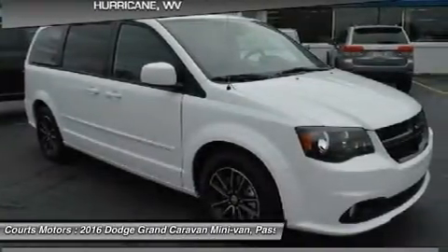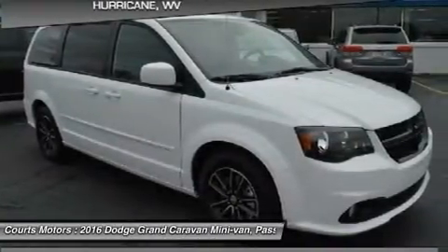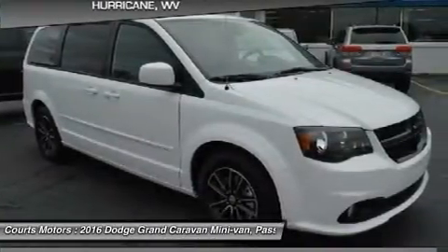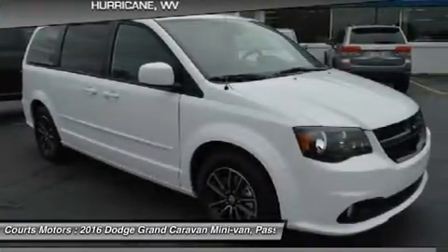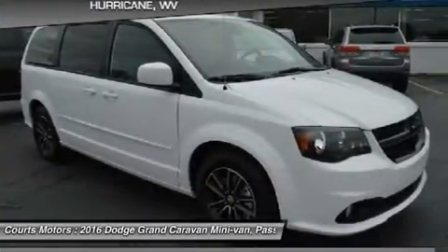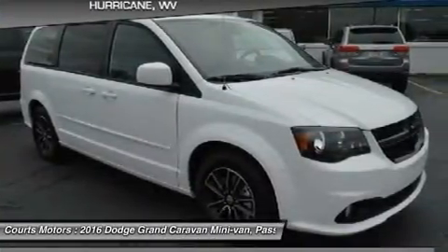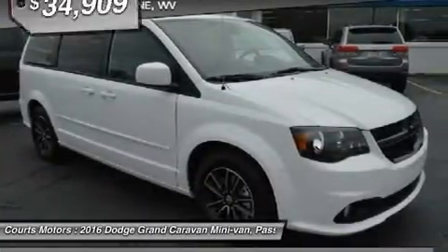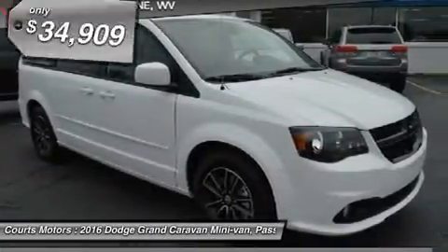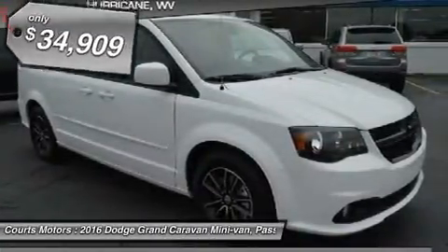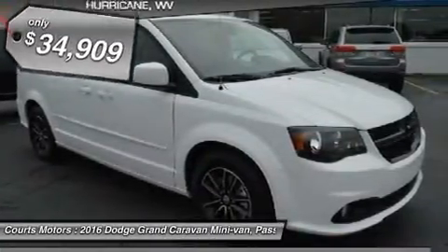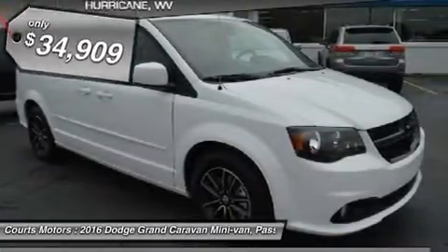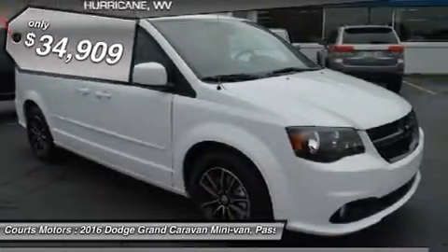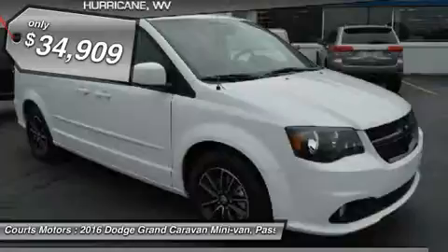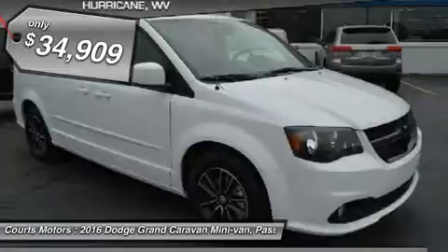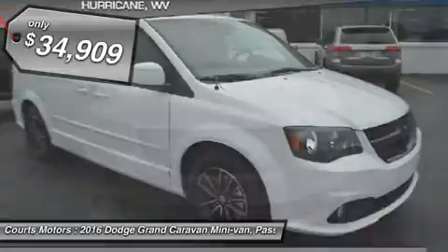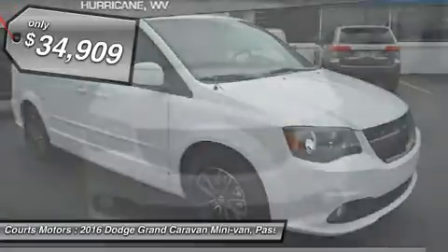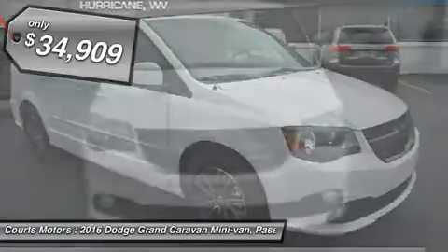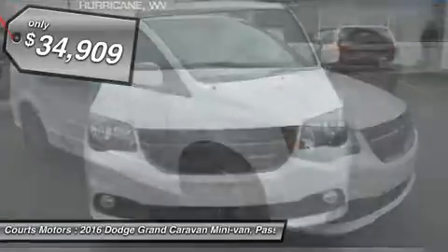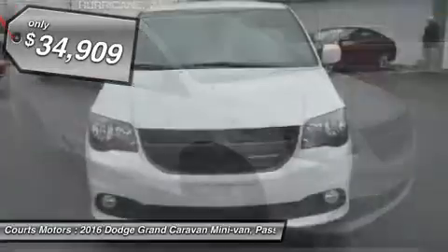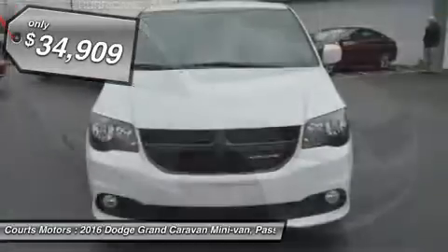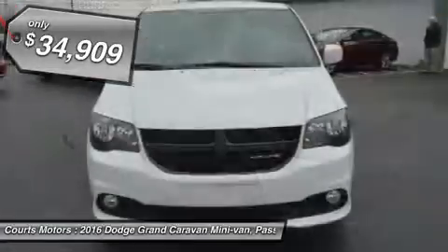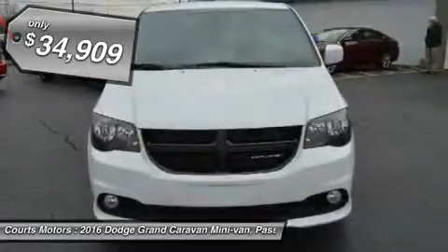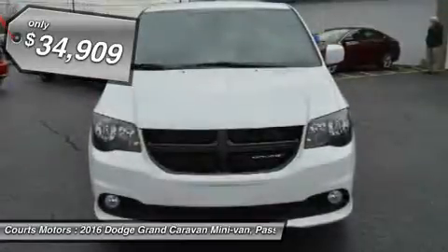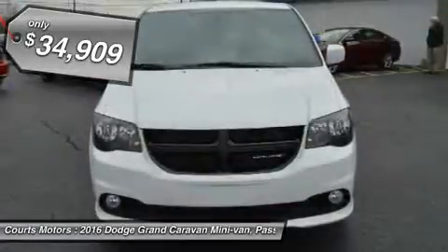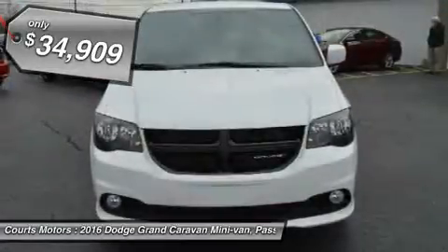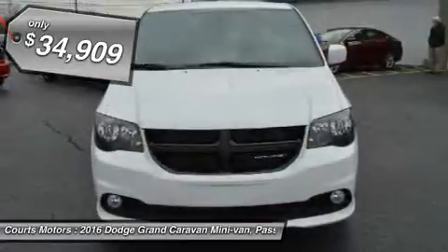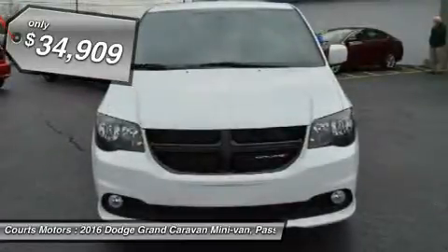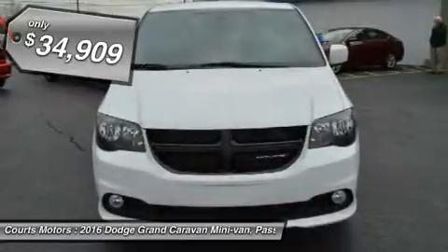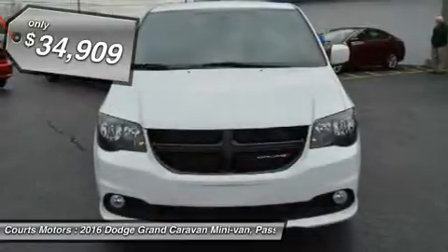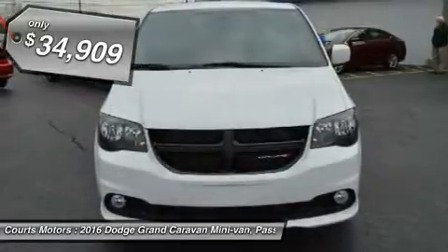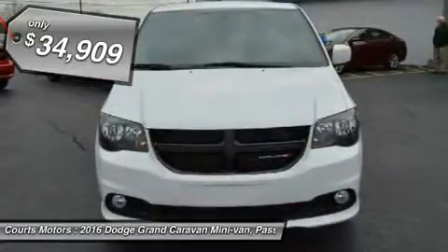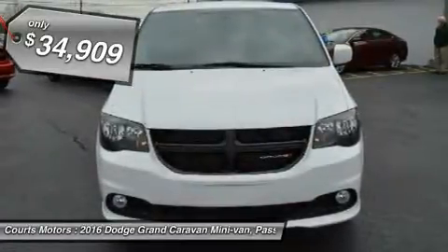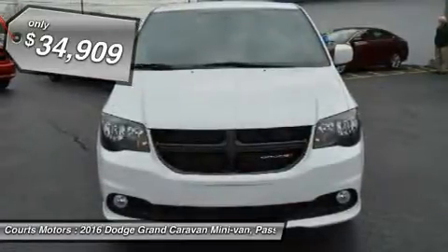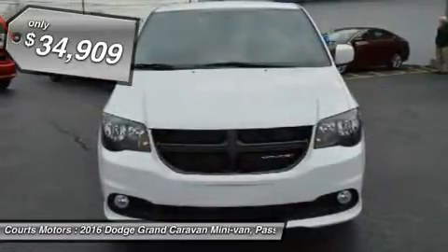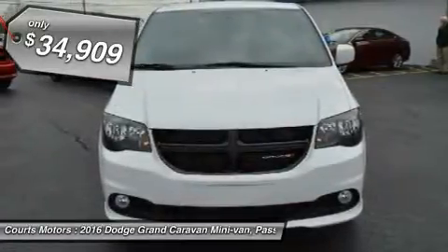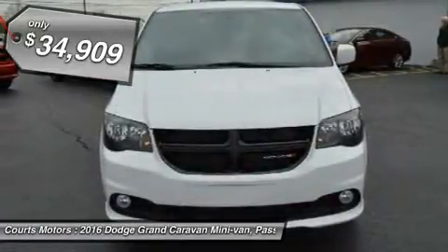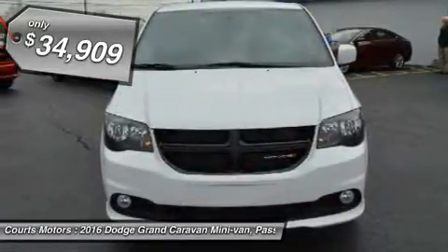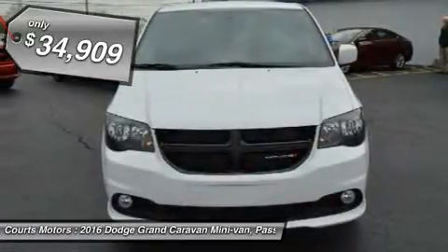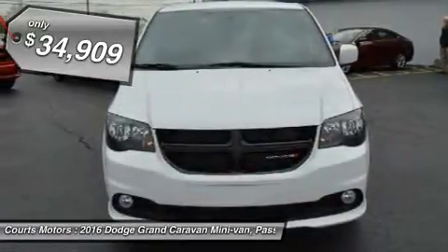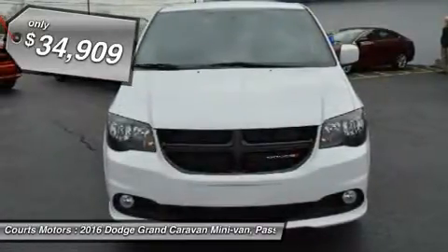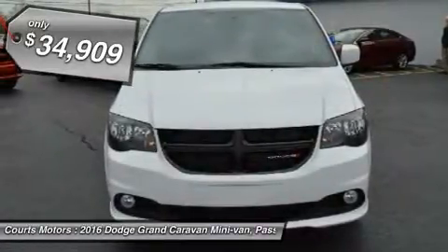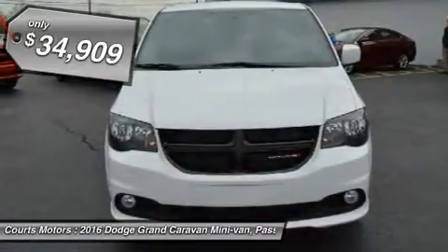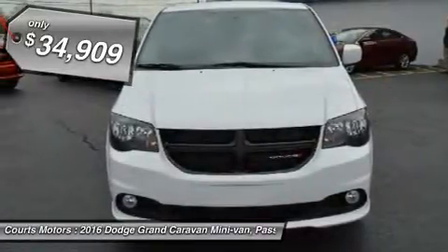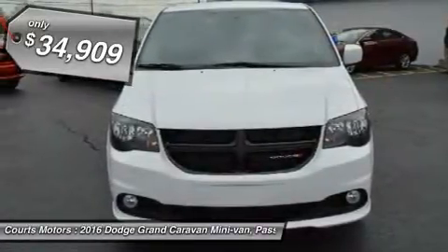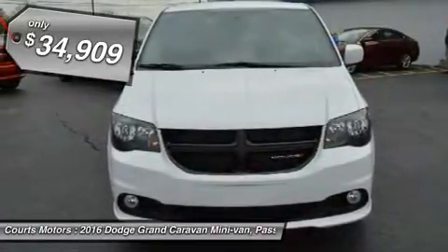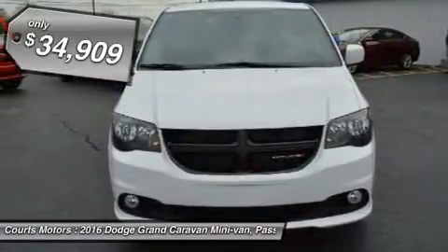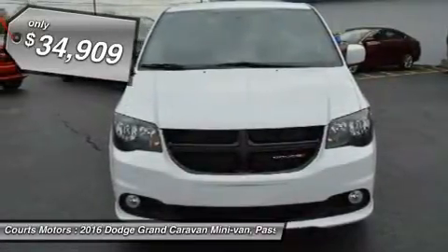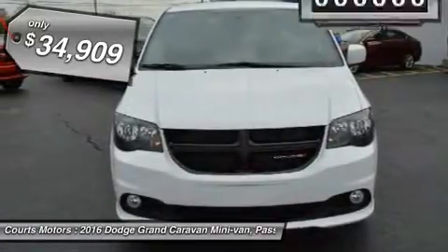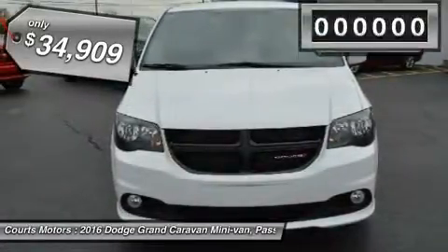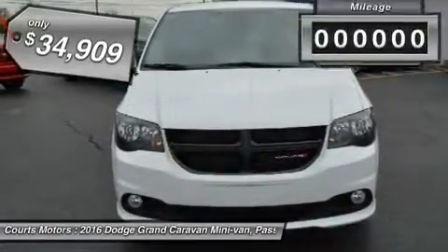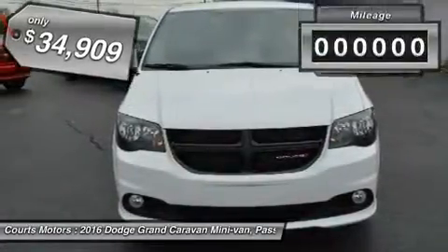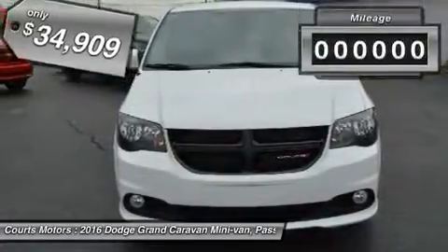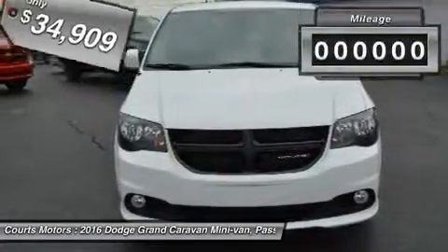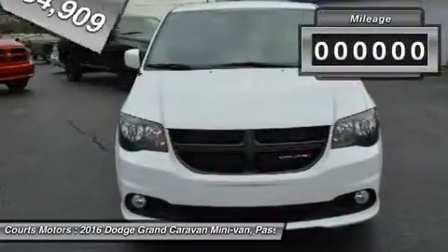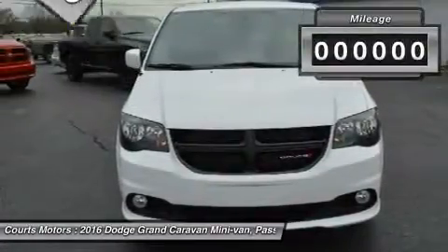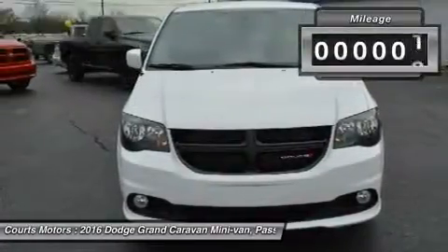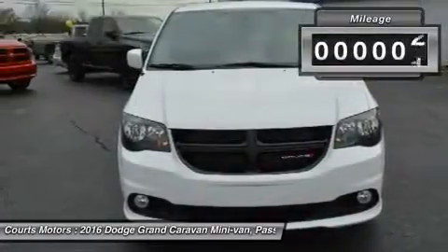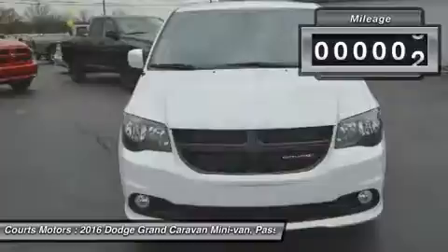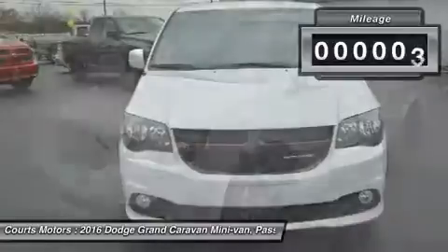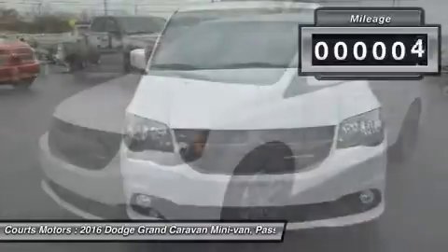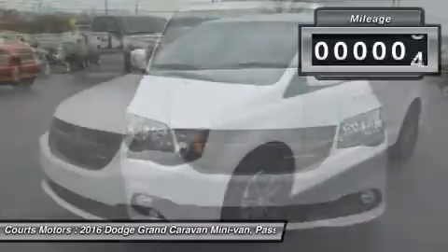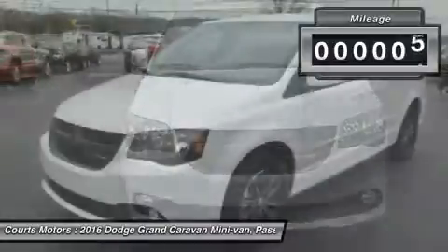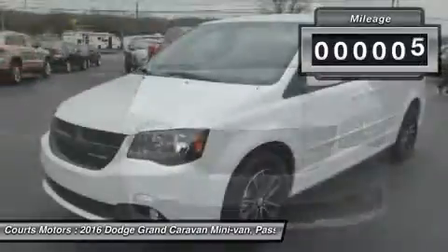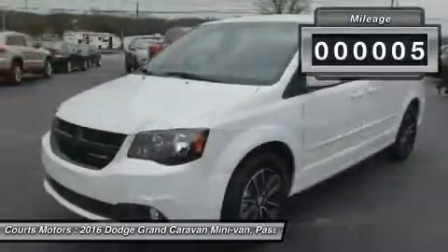It features the Dodge Signature Crosshair Grille, confident body sculpting, and gorgeous ring-shaped LED taillights.